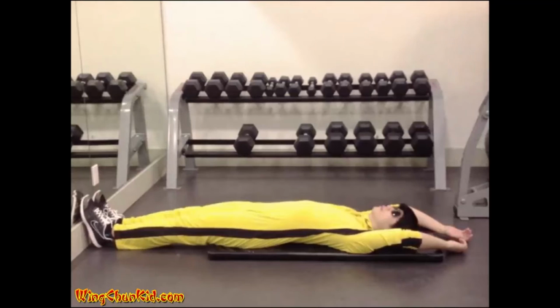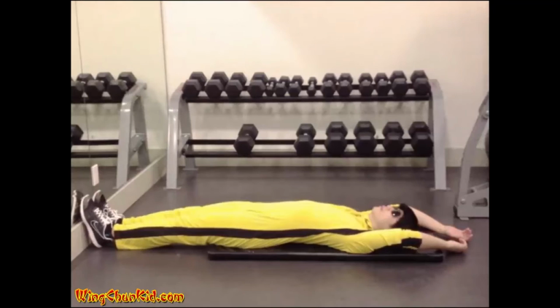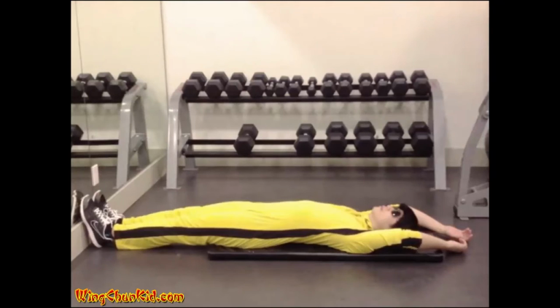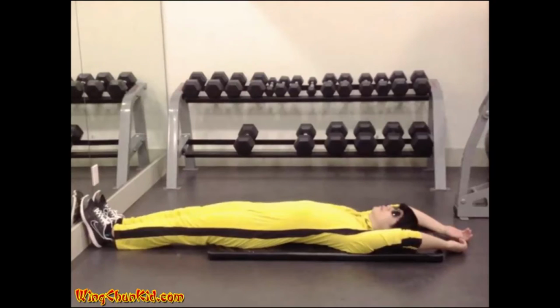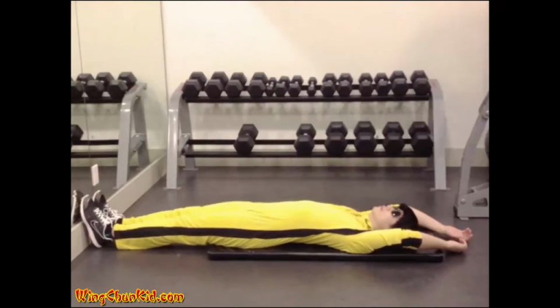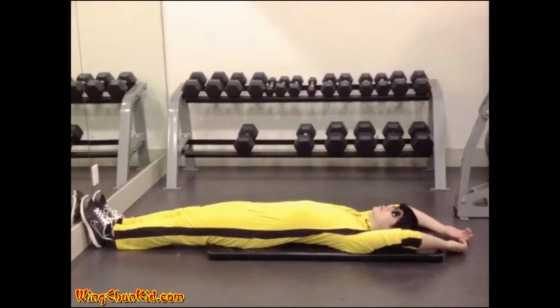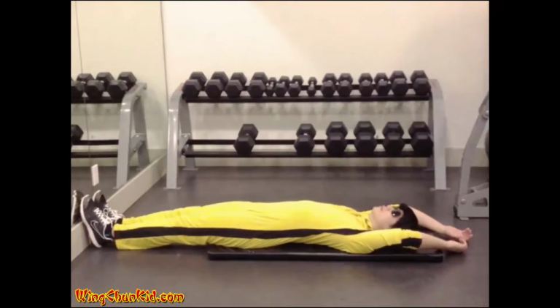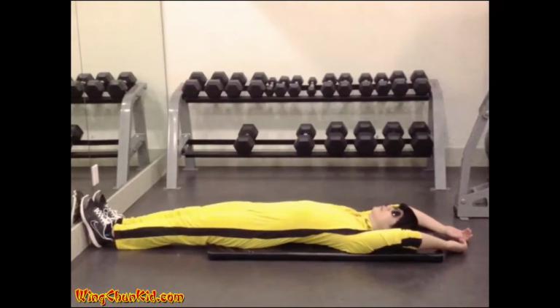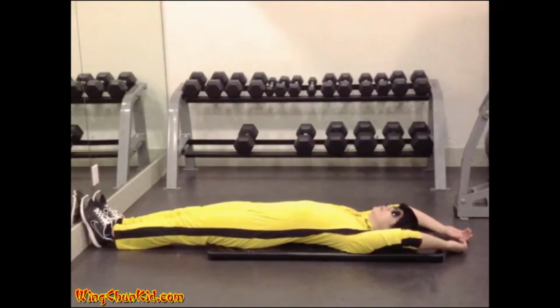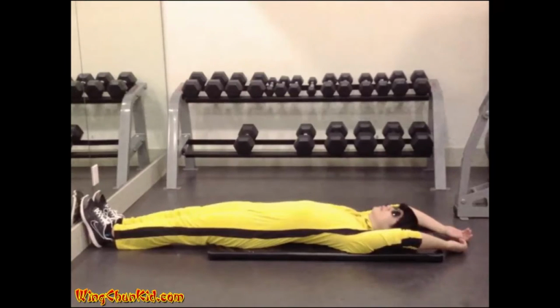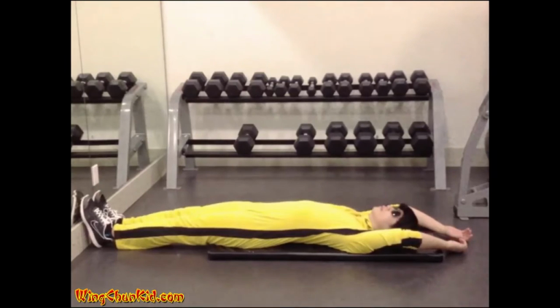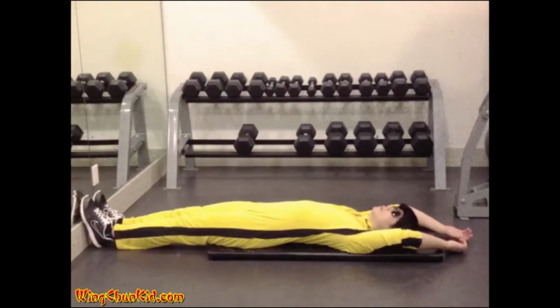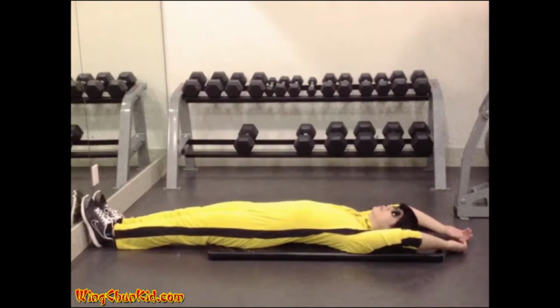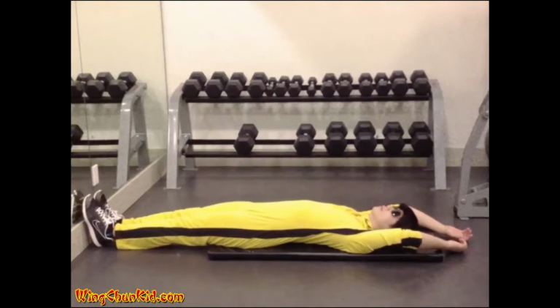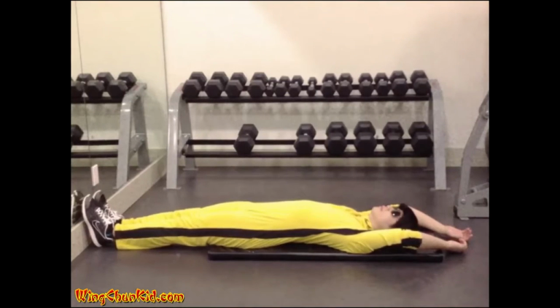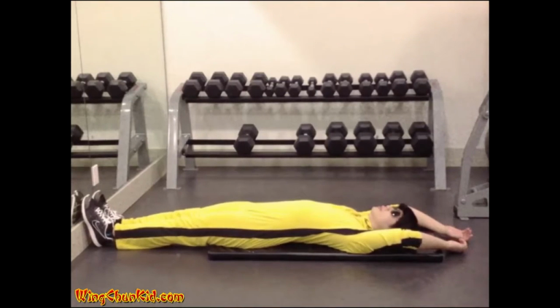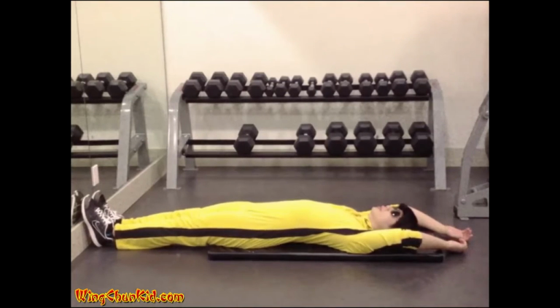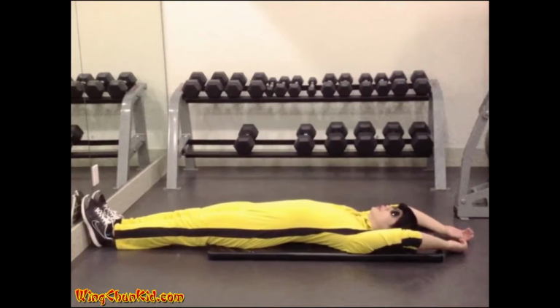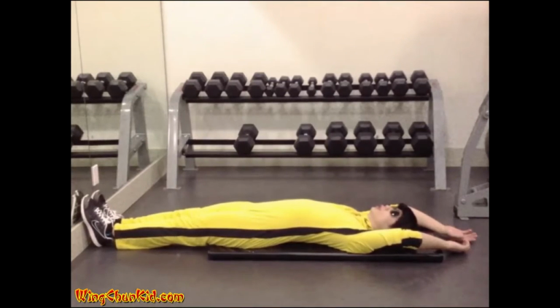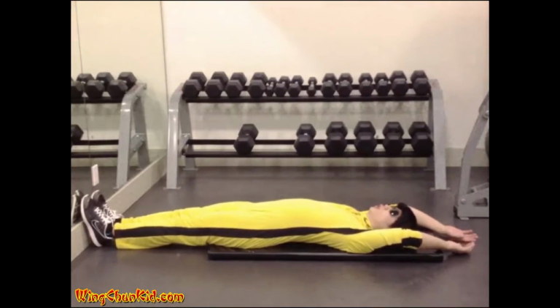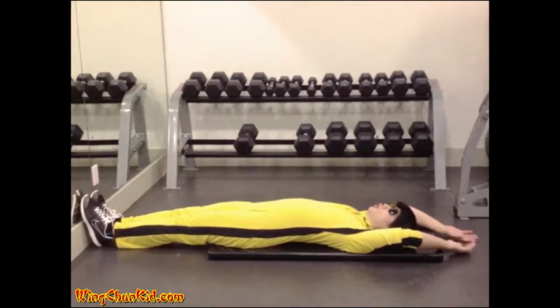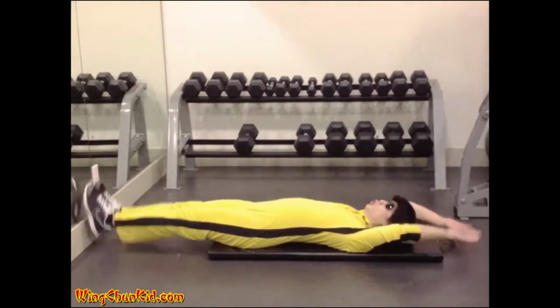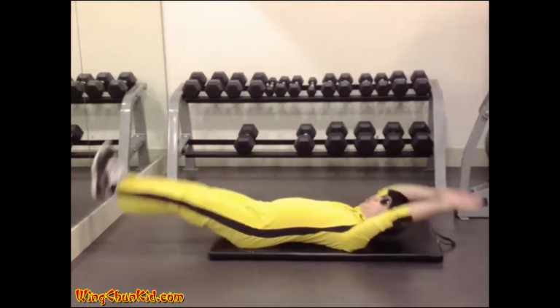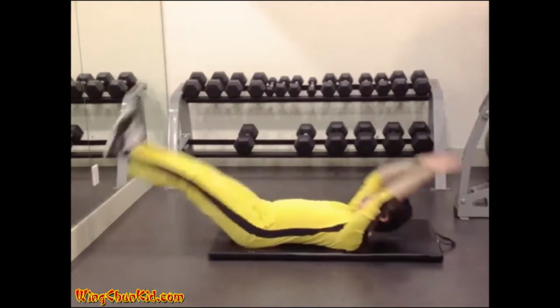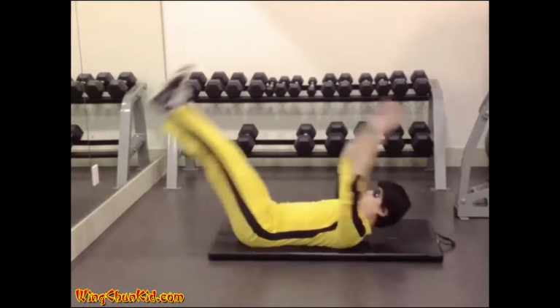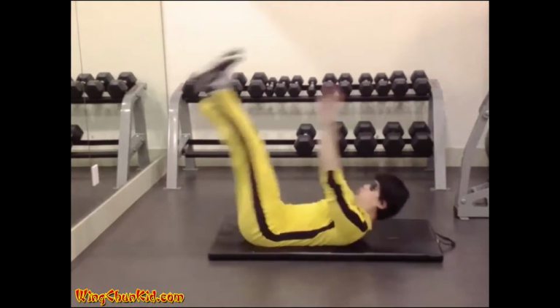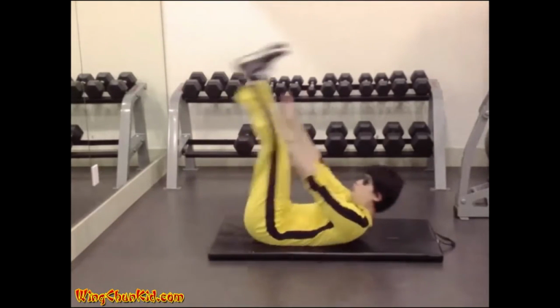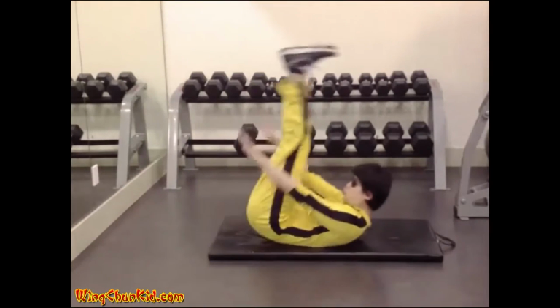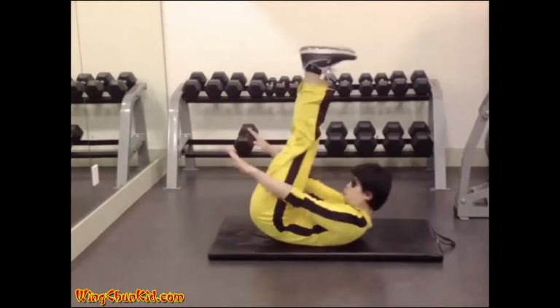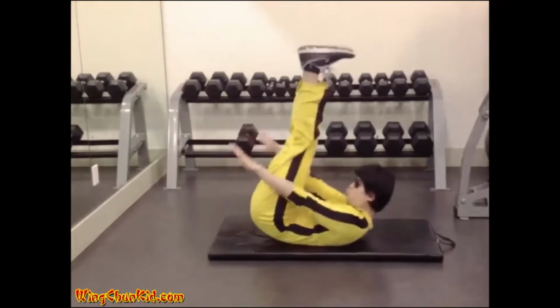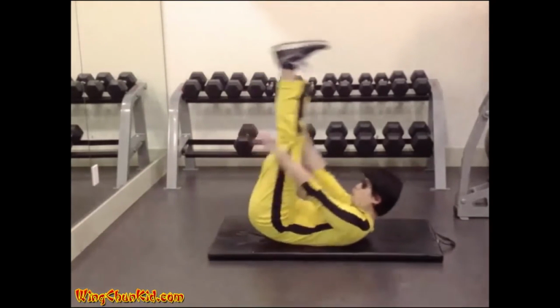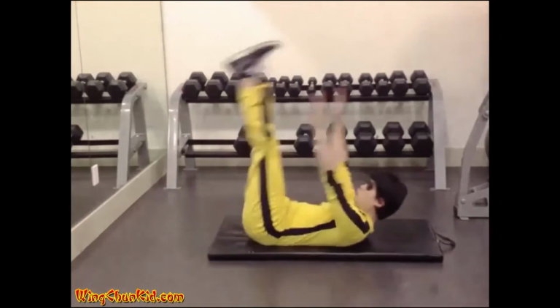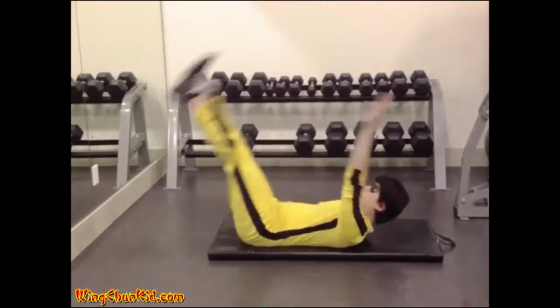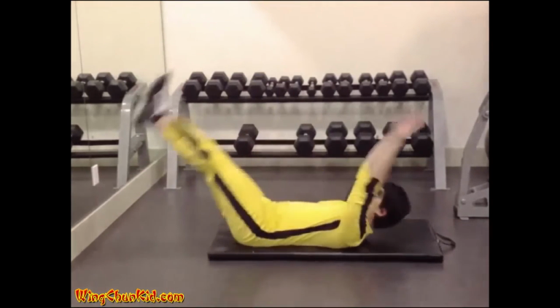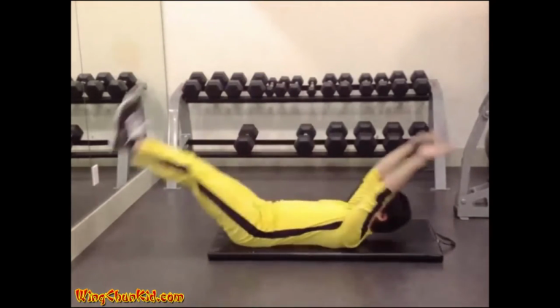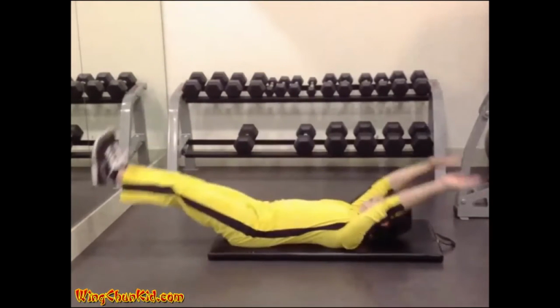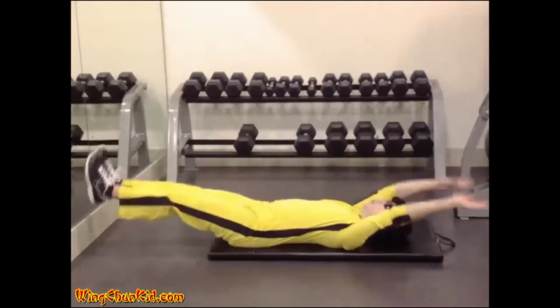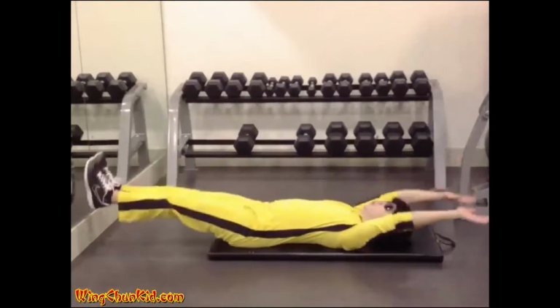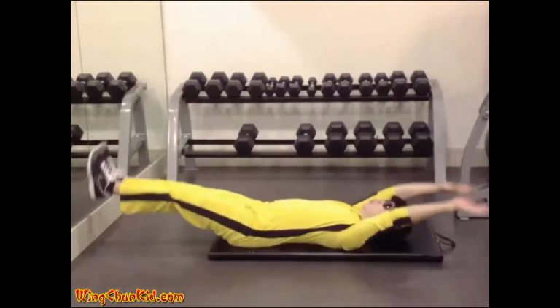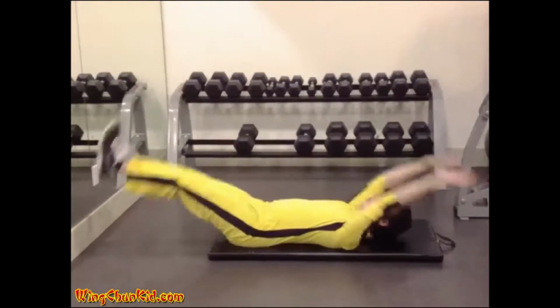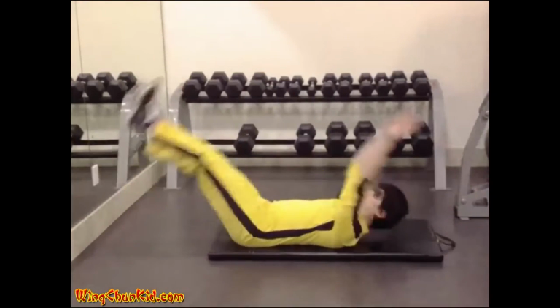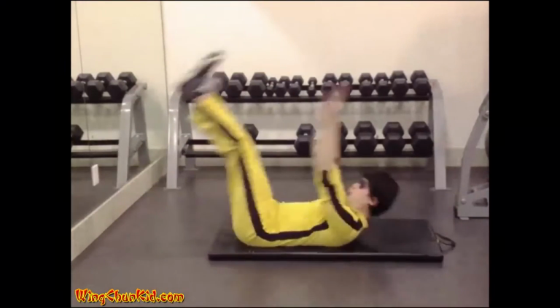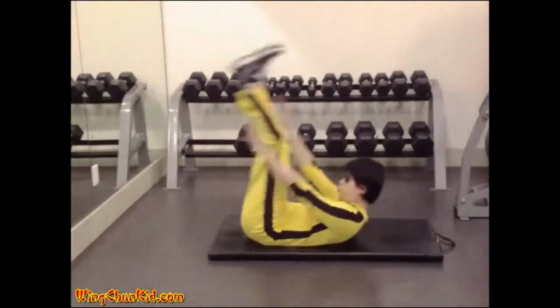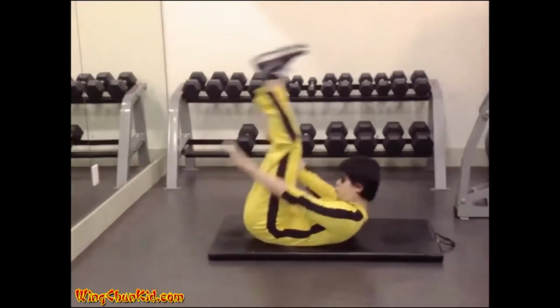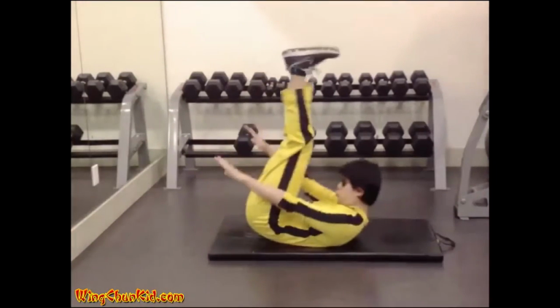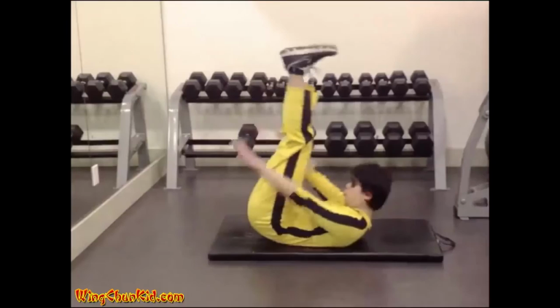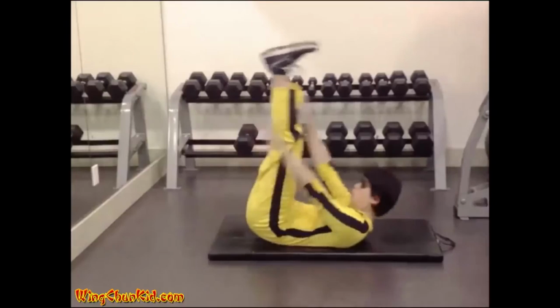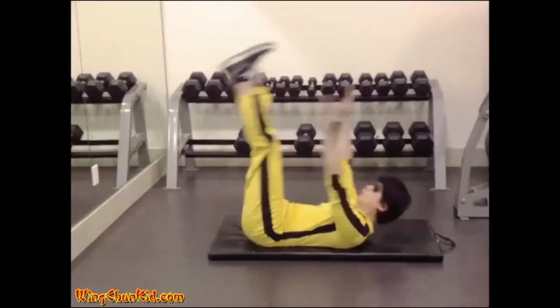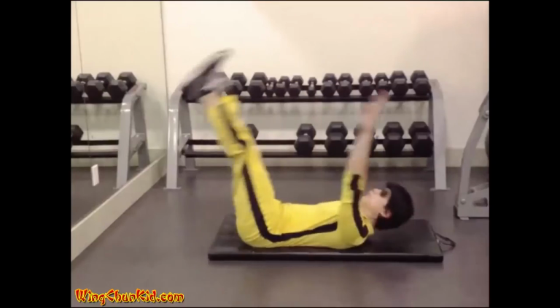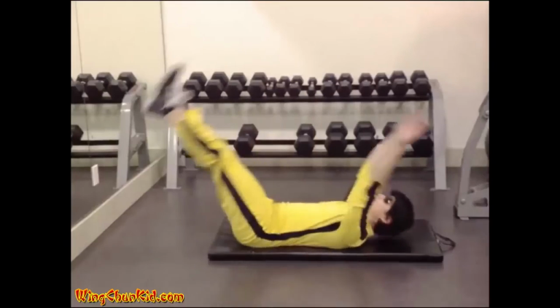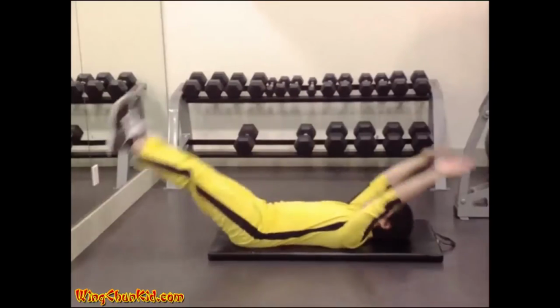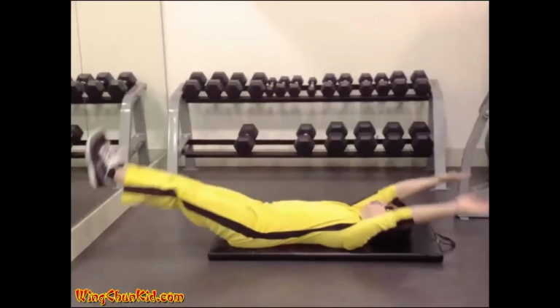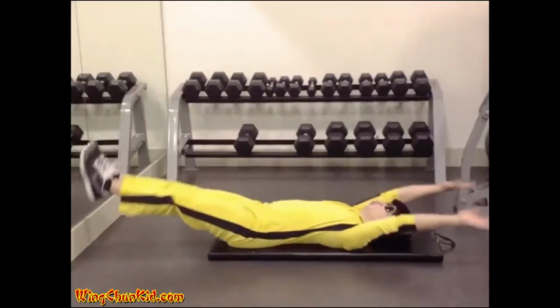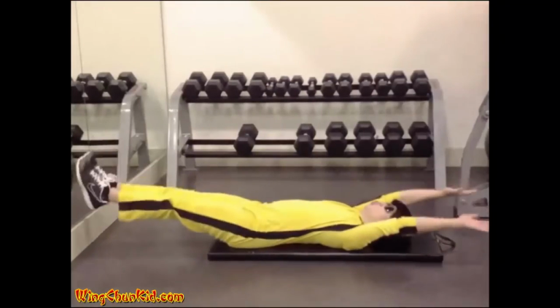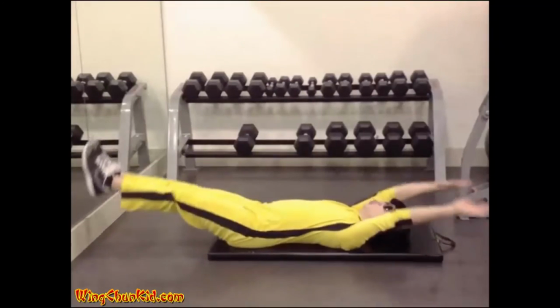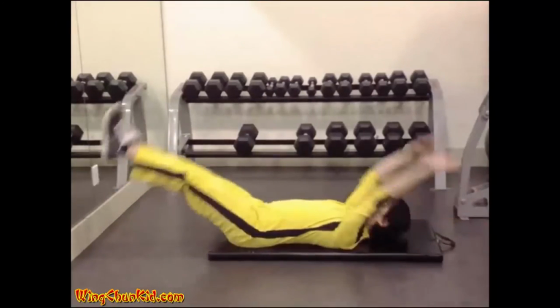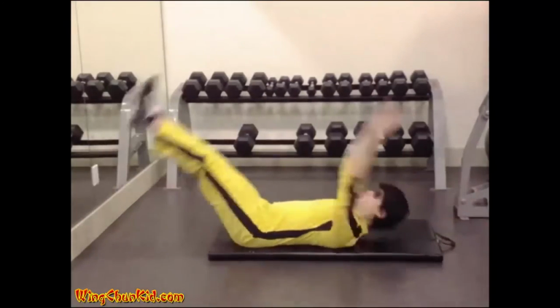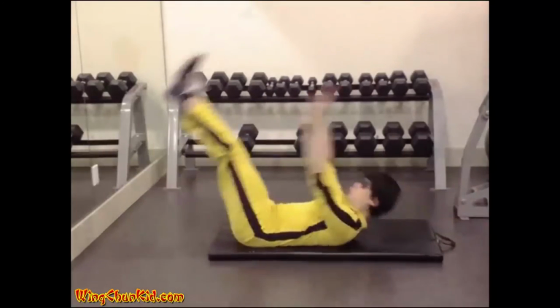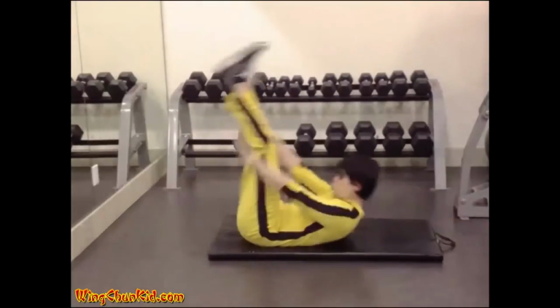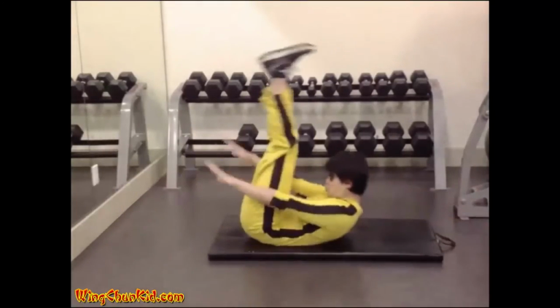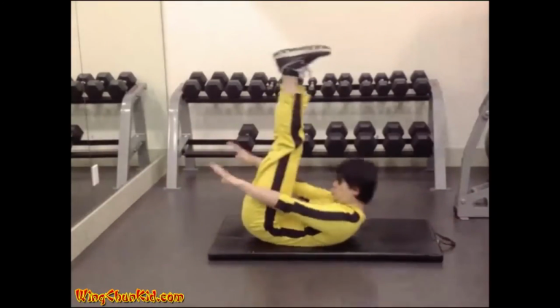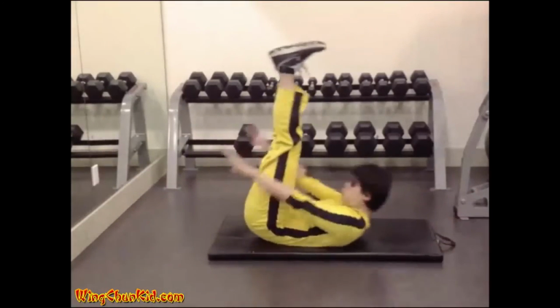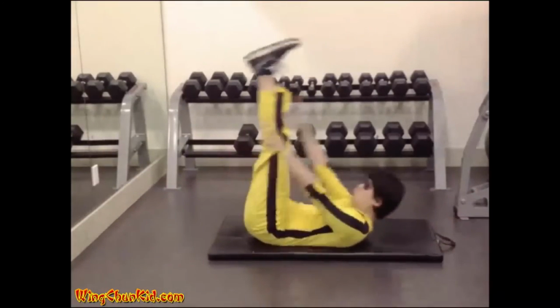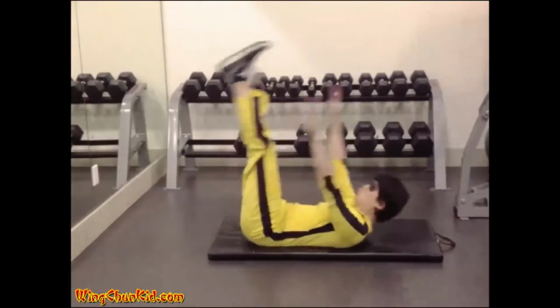V-Situp. Lie on your back with arms and legs extended. Your body should form a straight line.